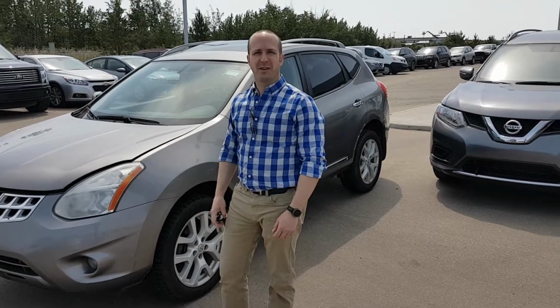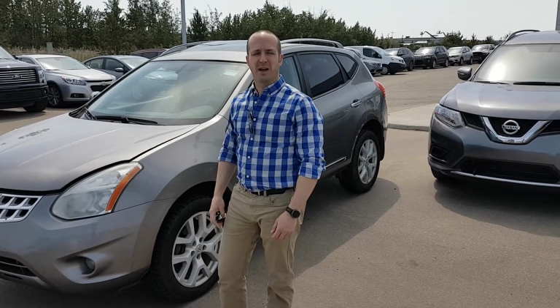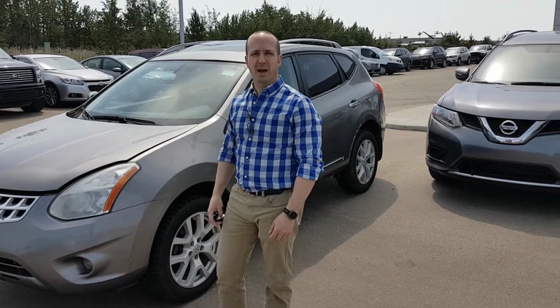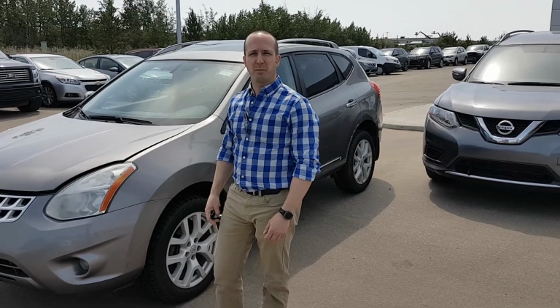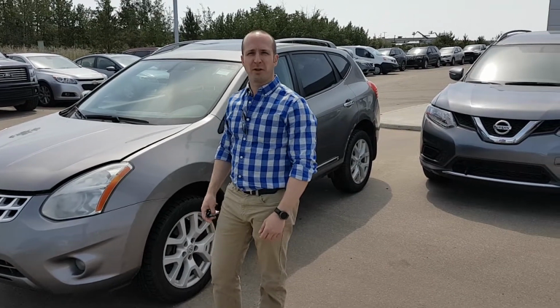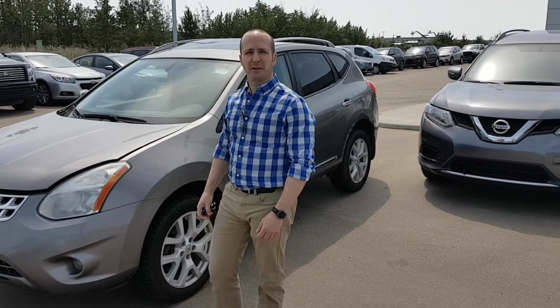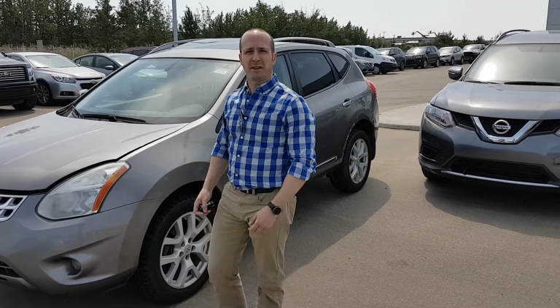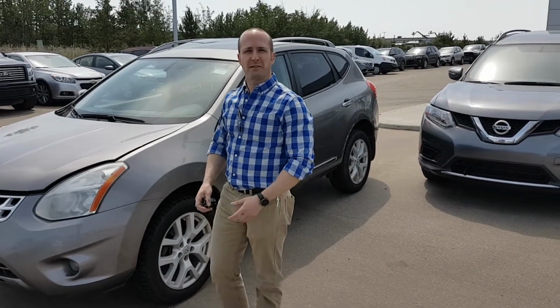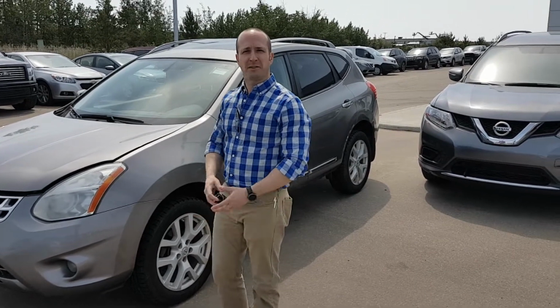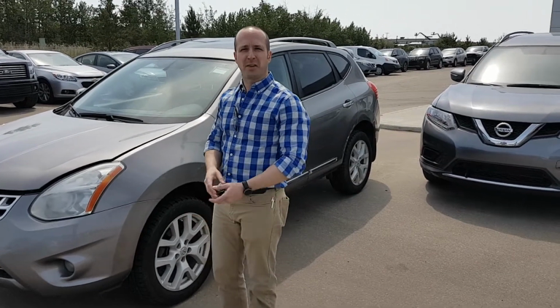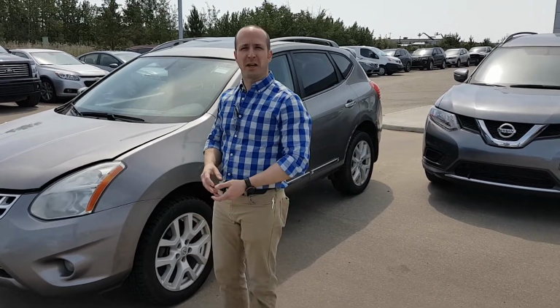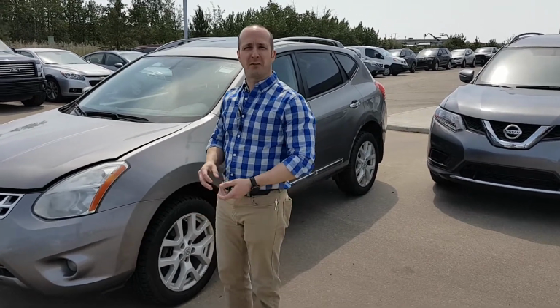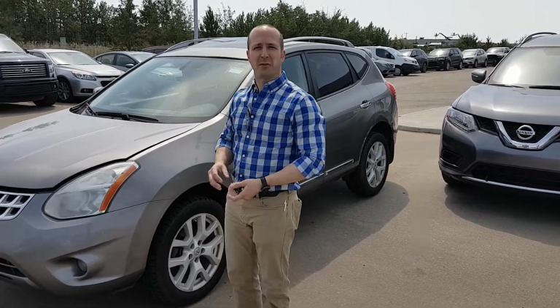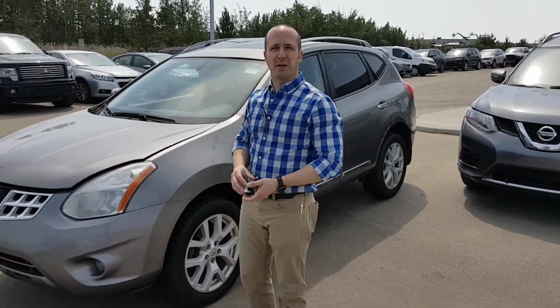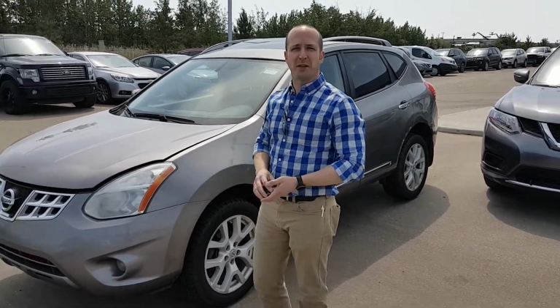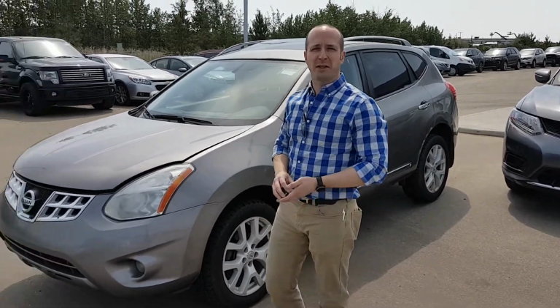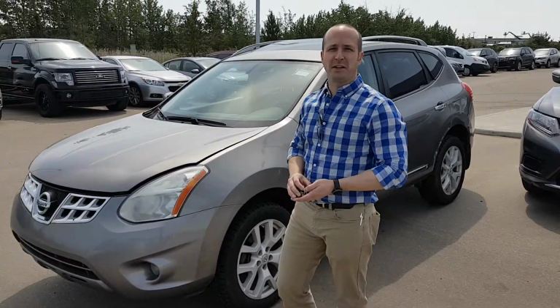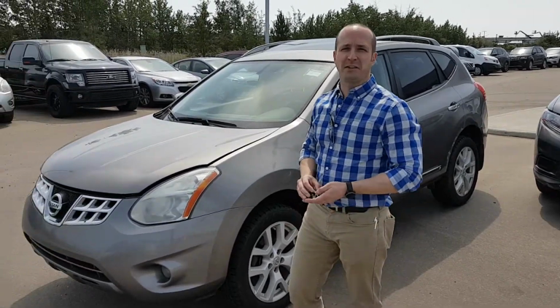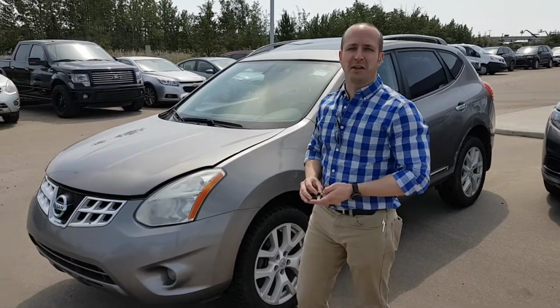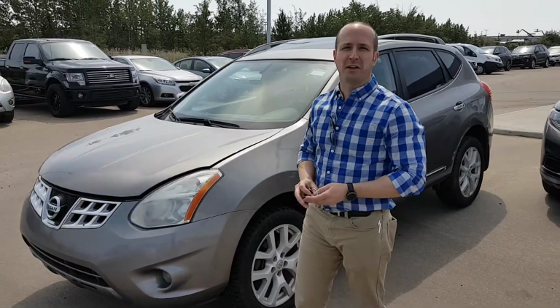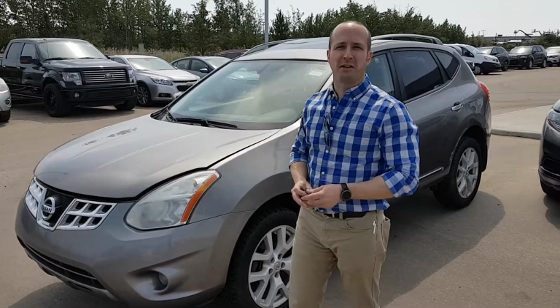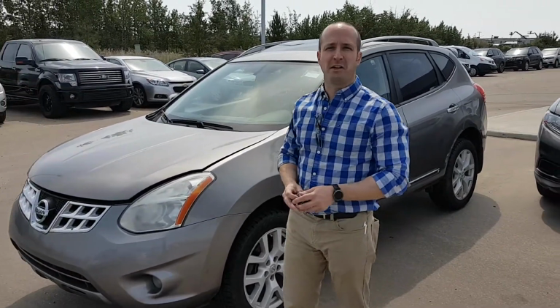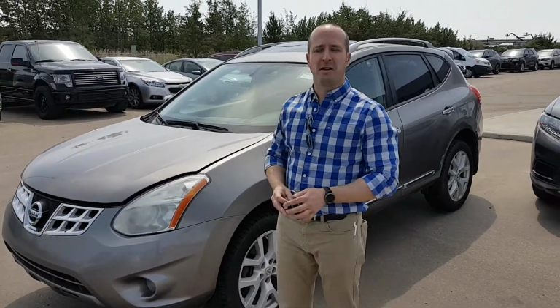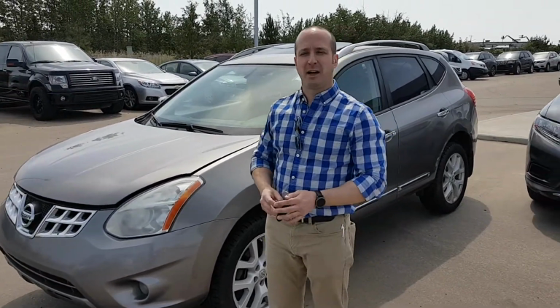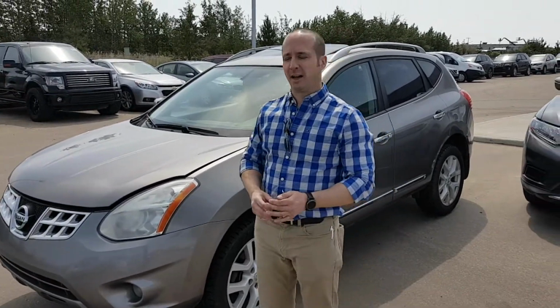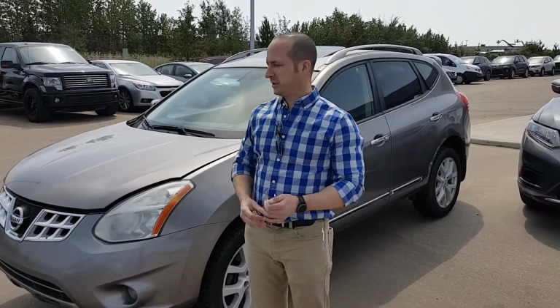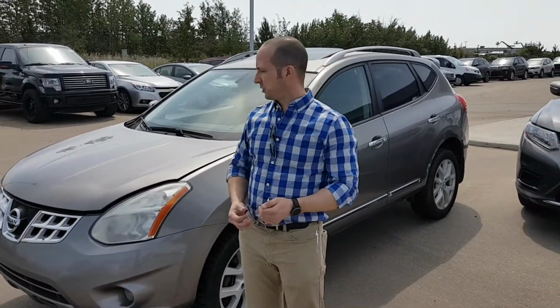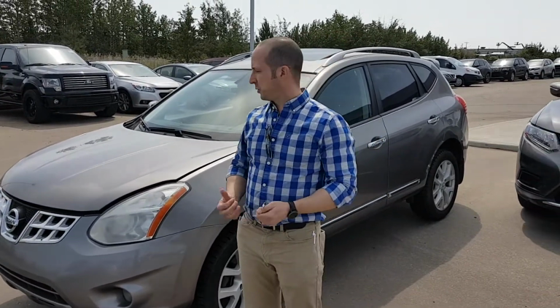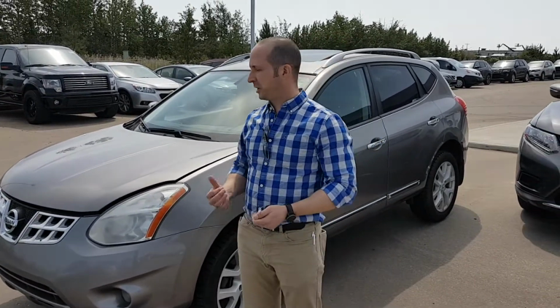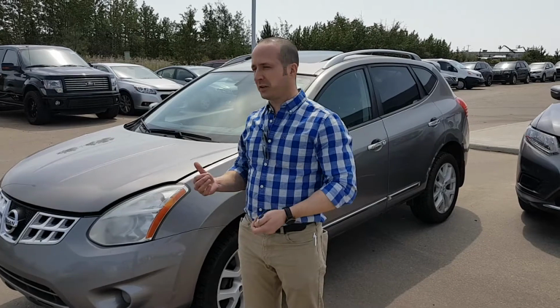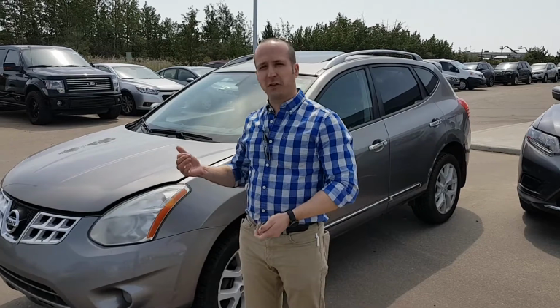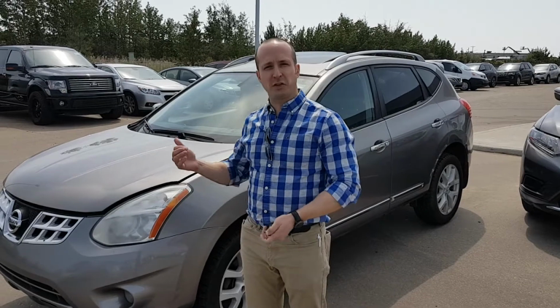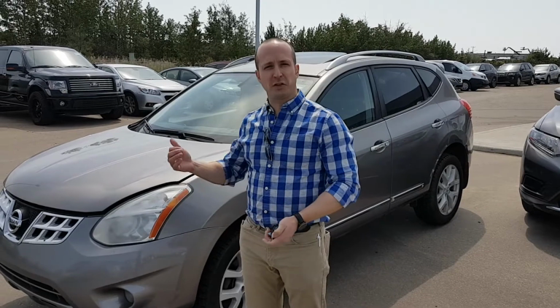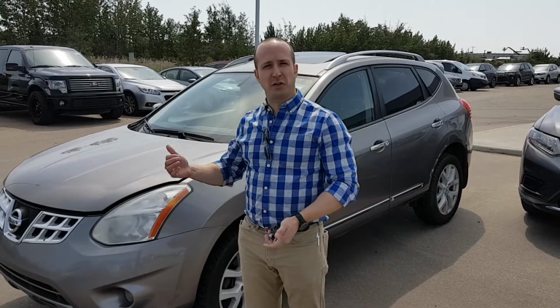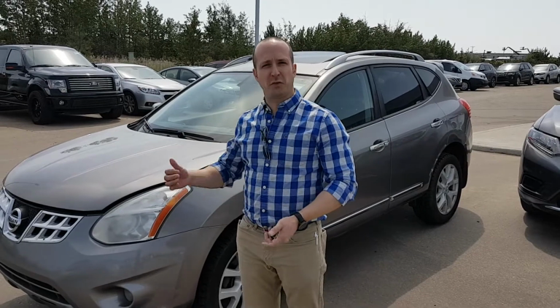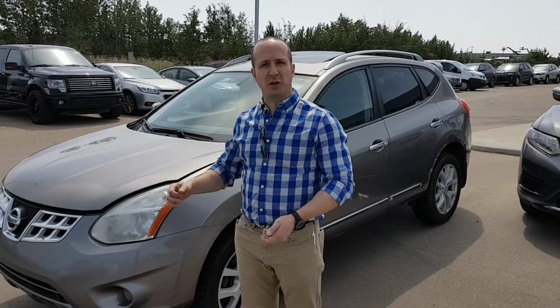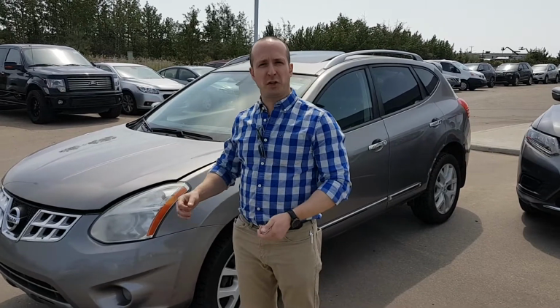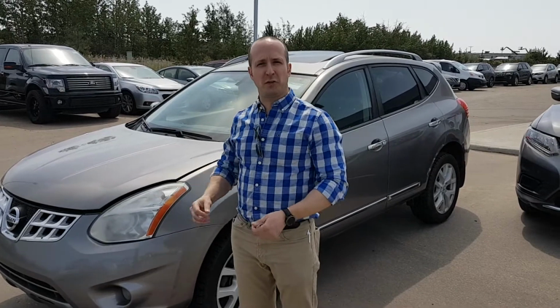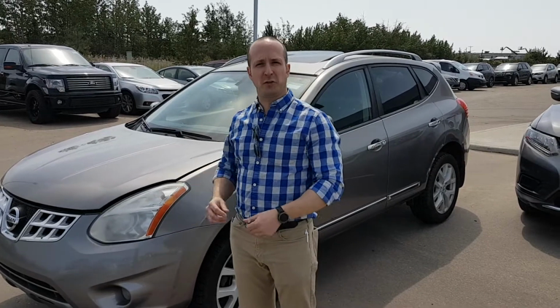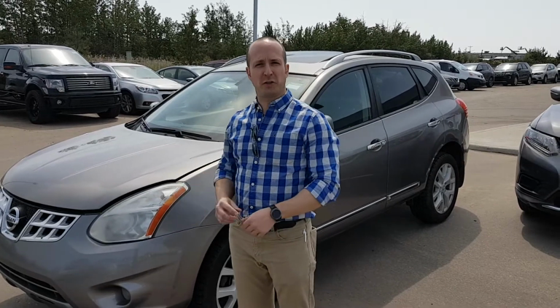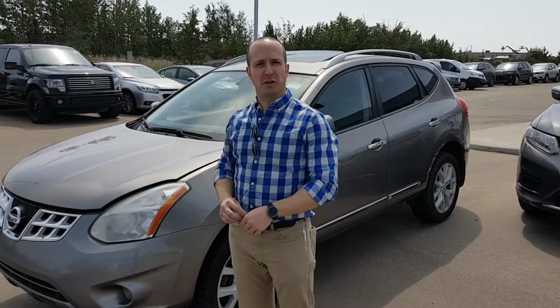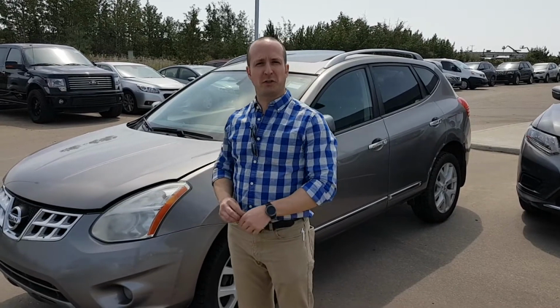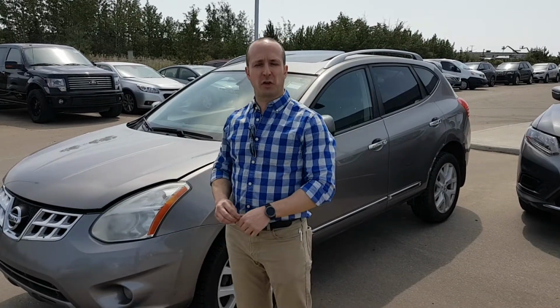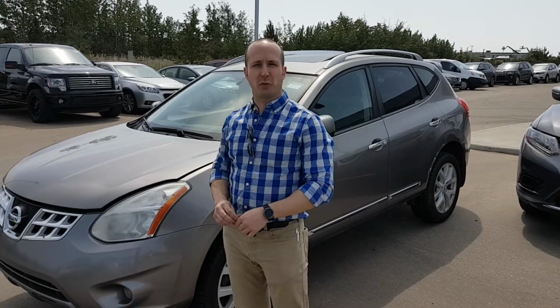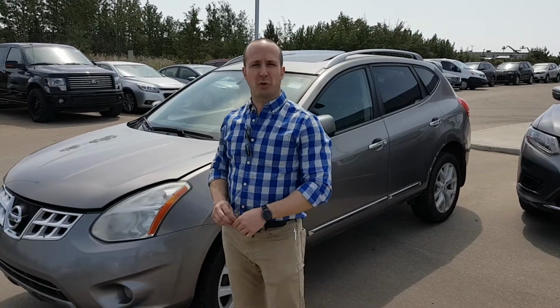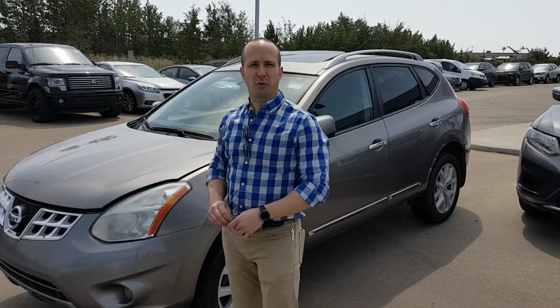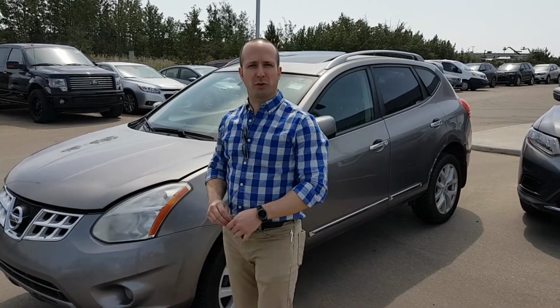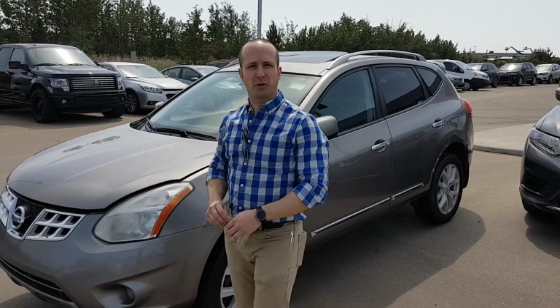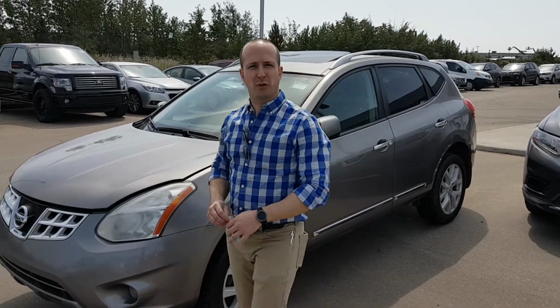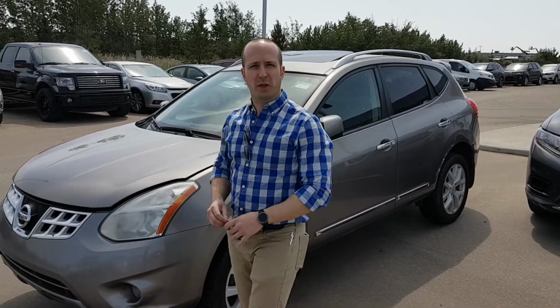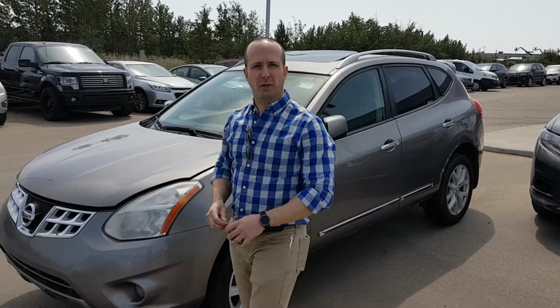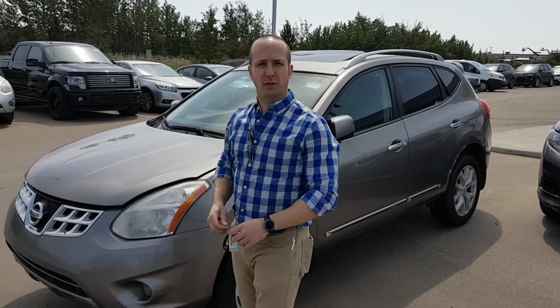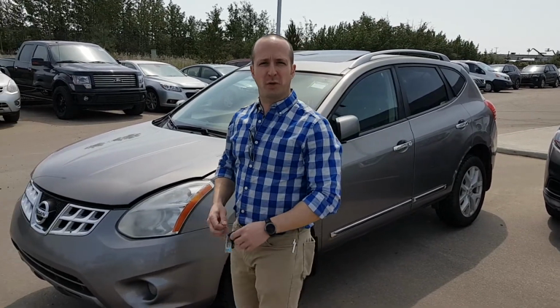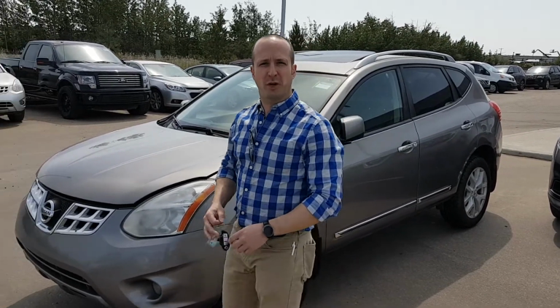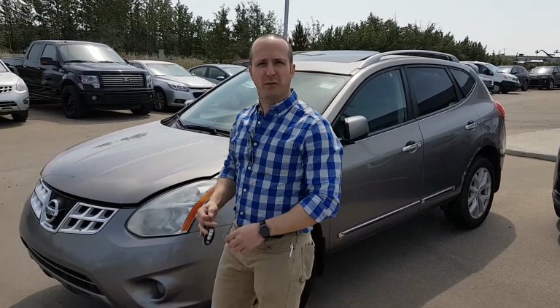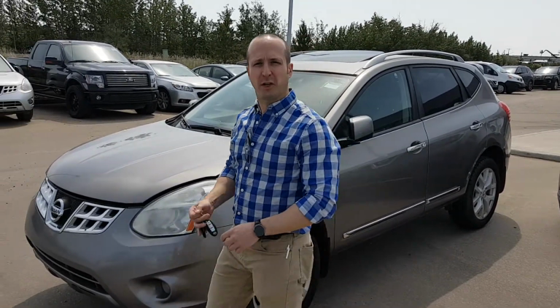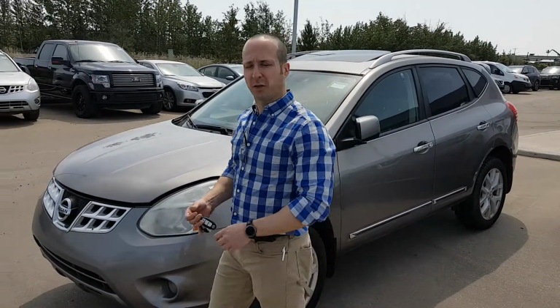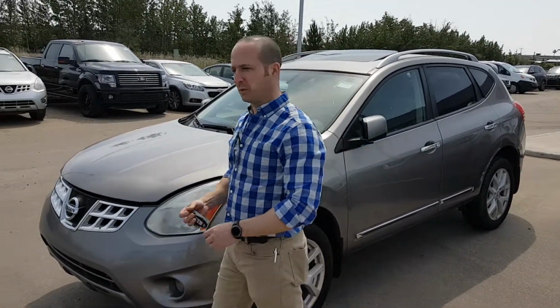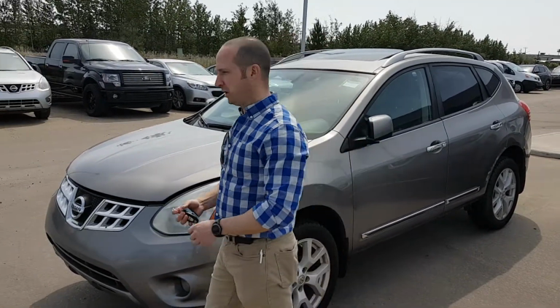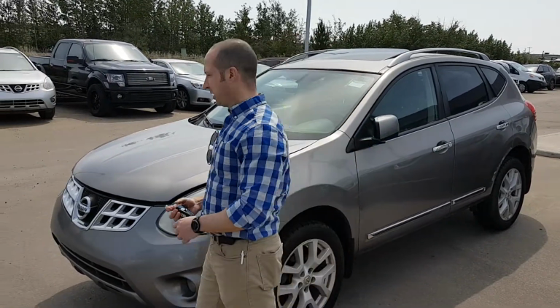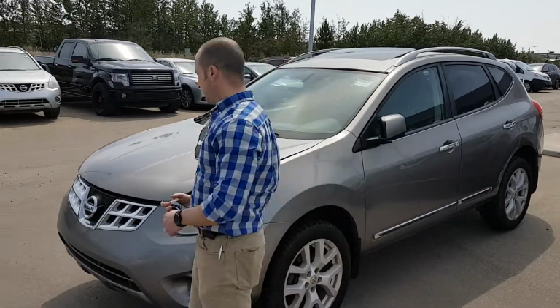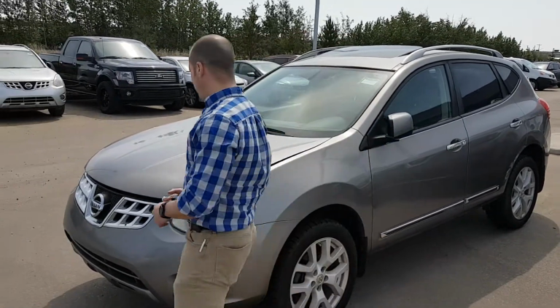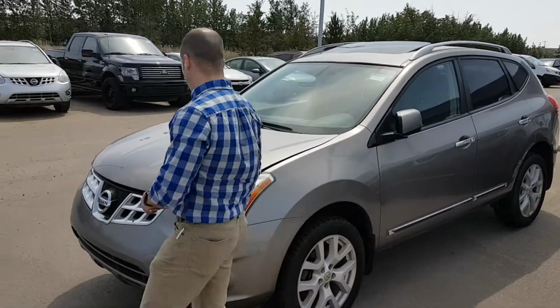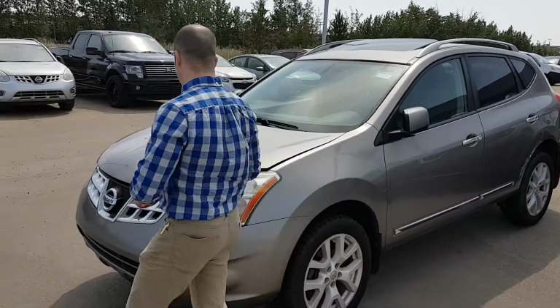Hi Brenda, it's Dan from LA Nissan. I just wanted to send you this video for the Nissan Rogue 2012 that you were looking at.